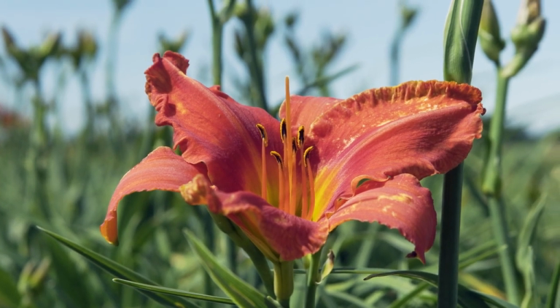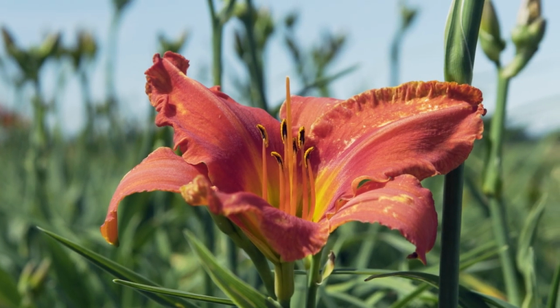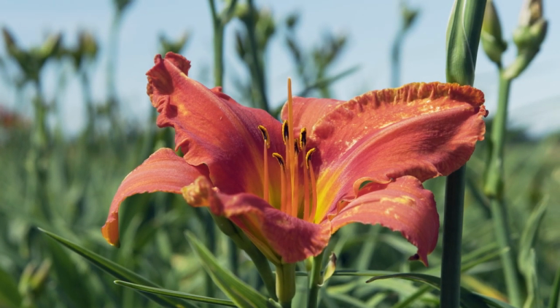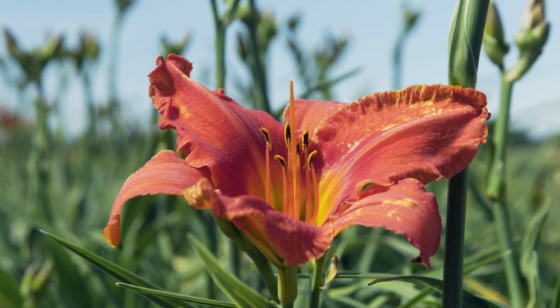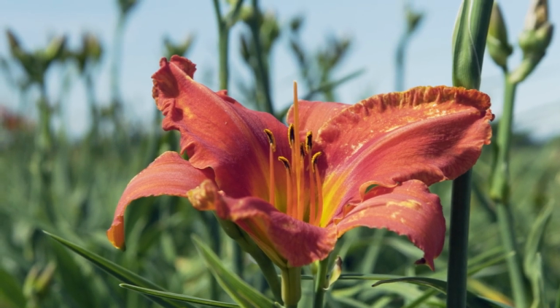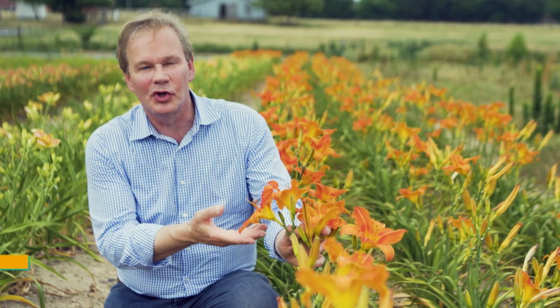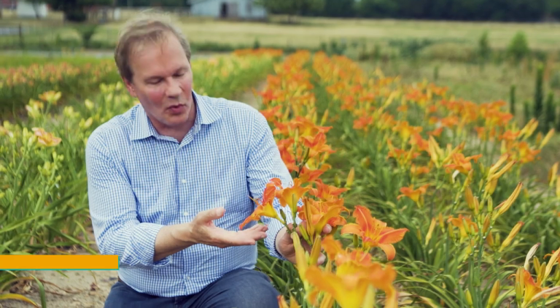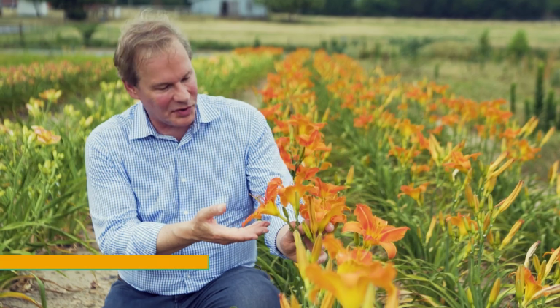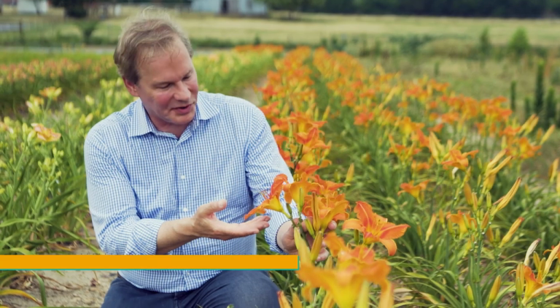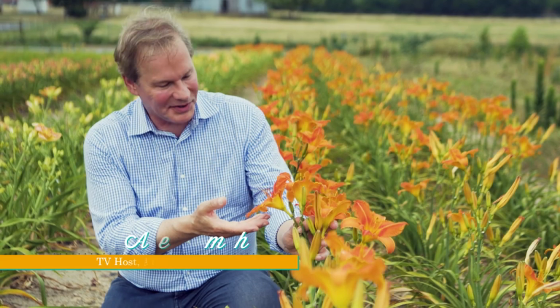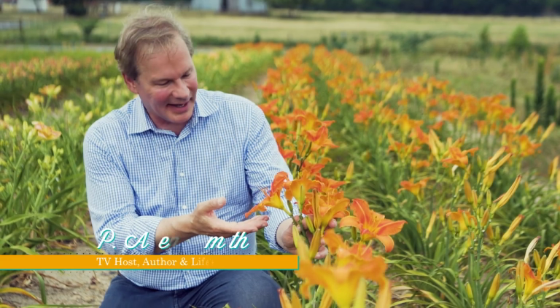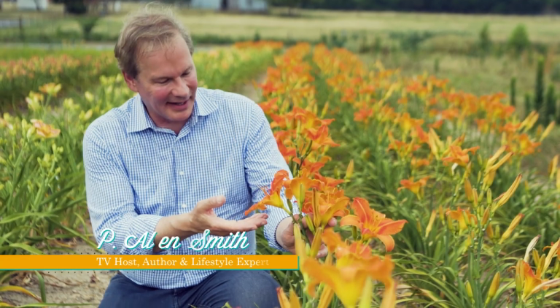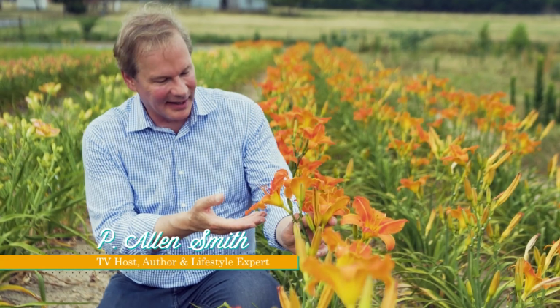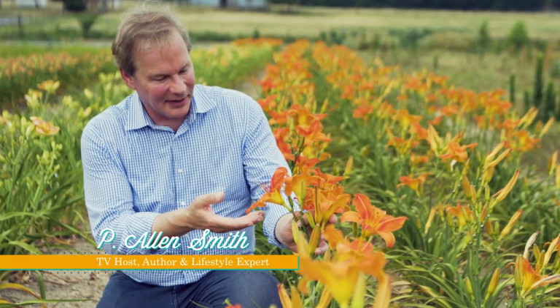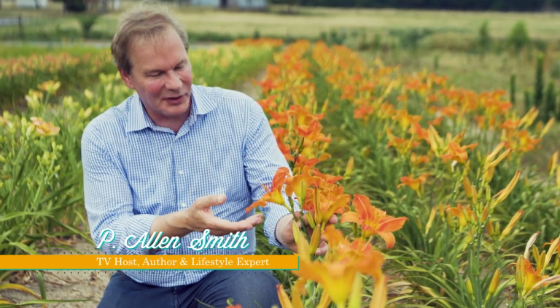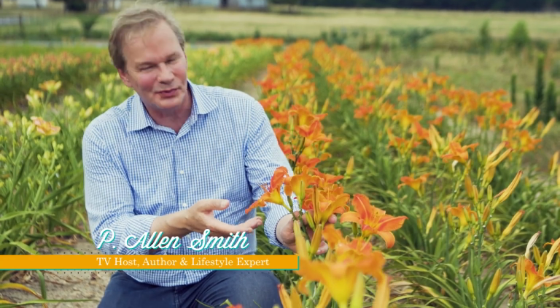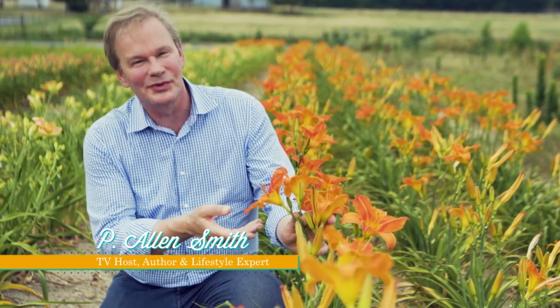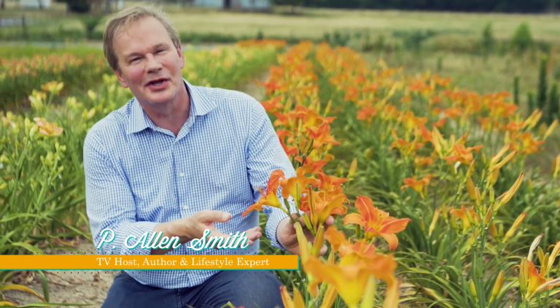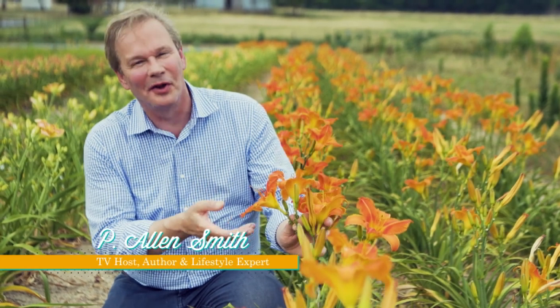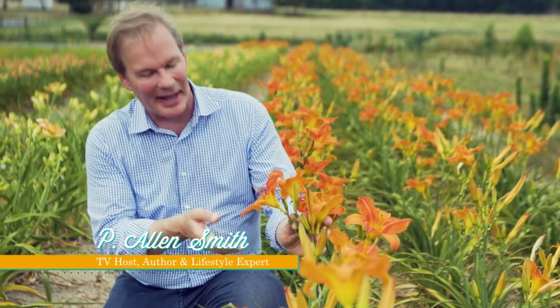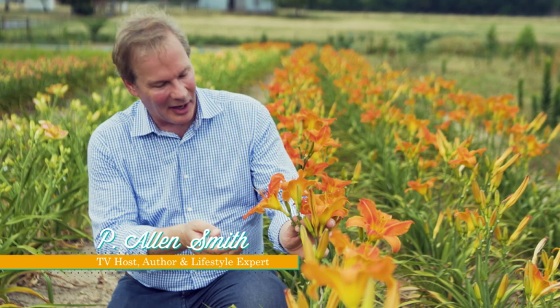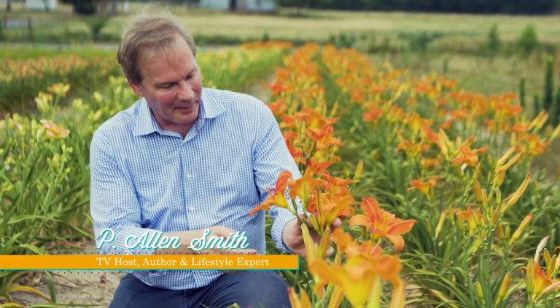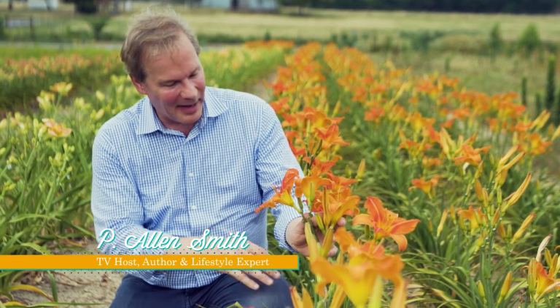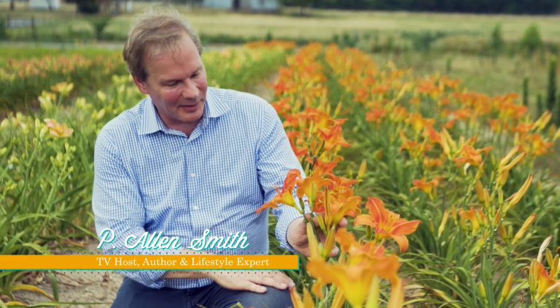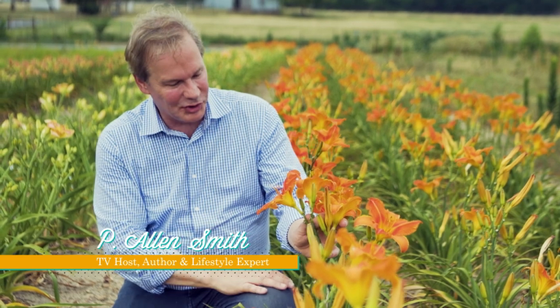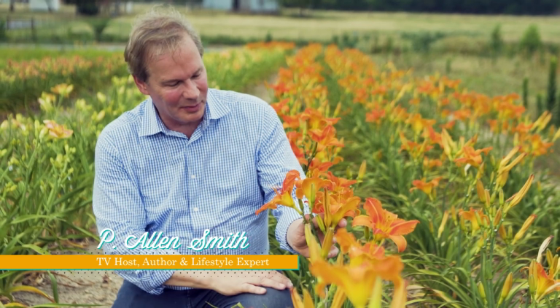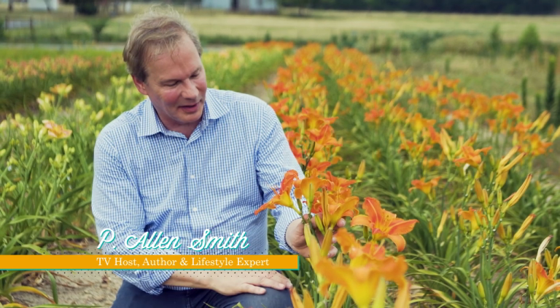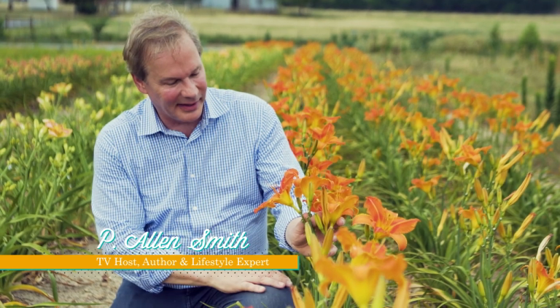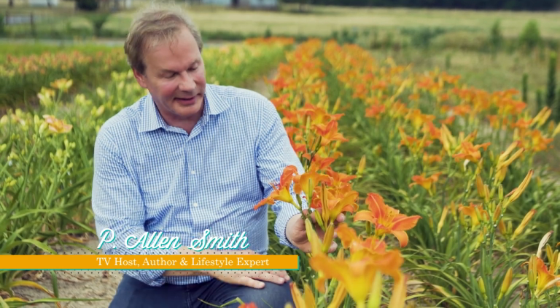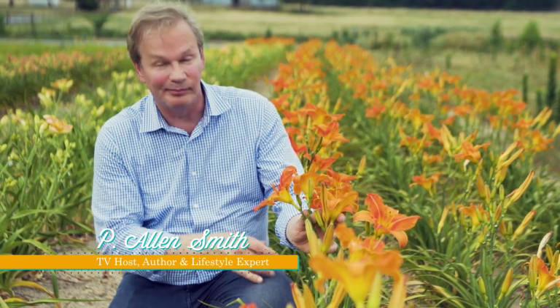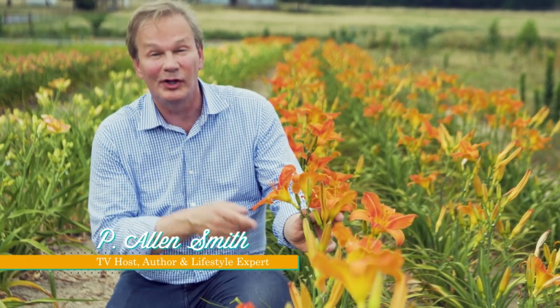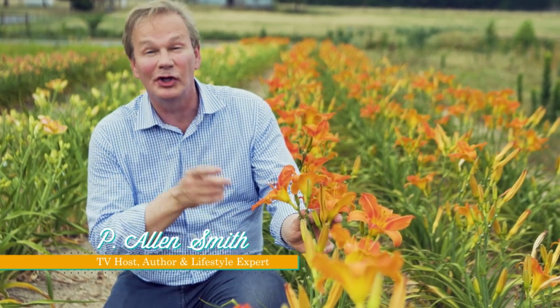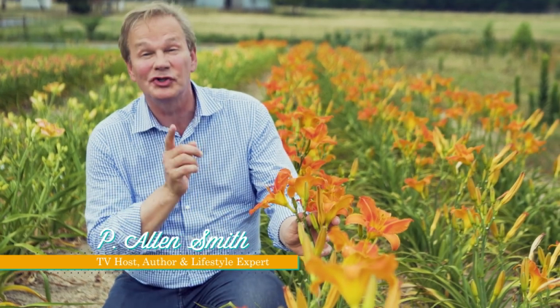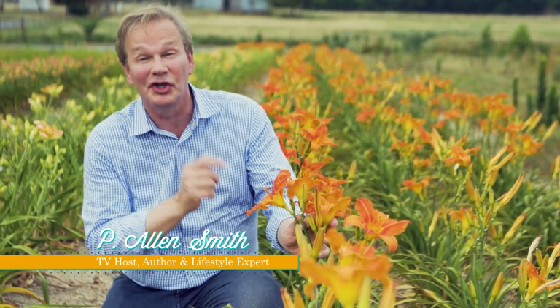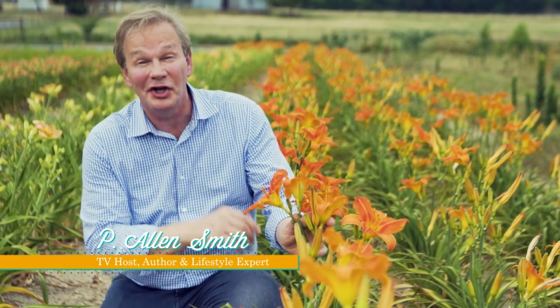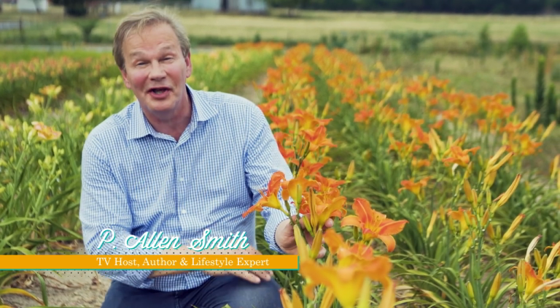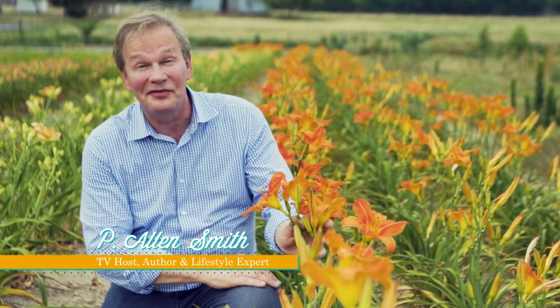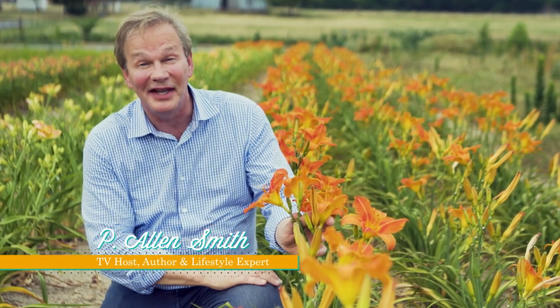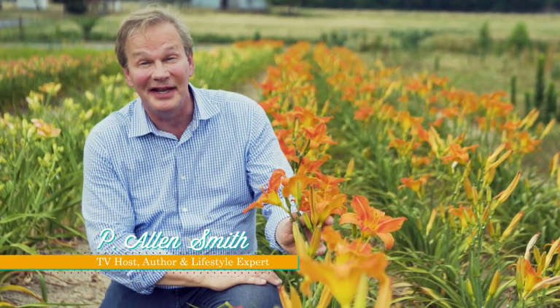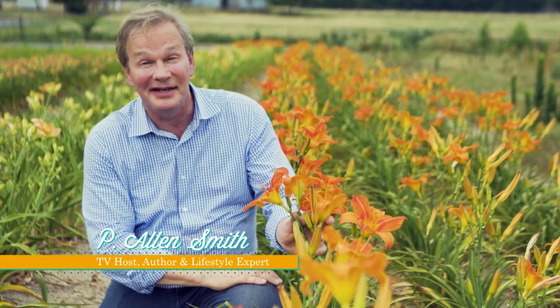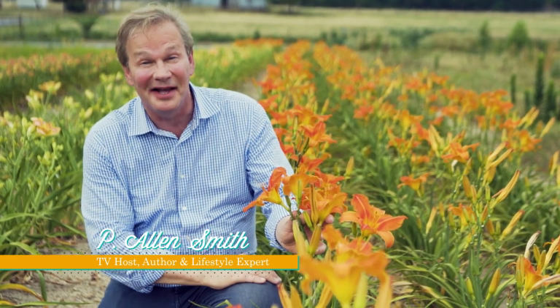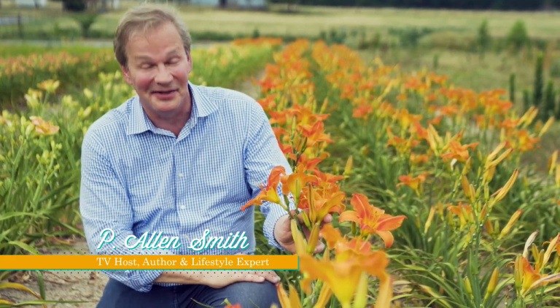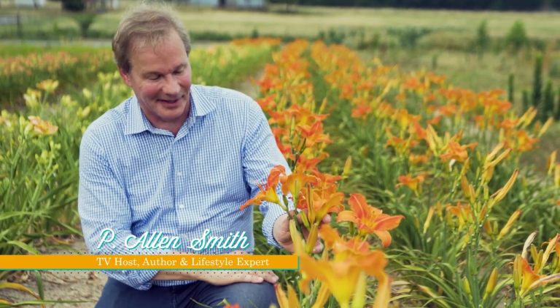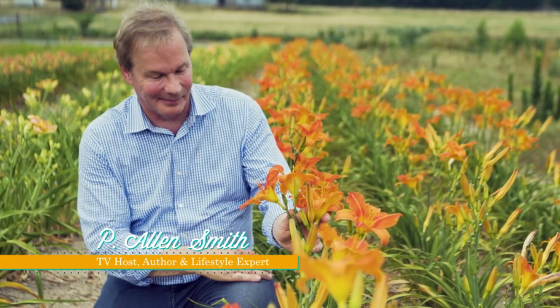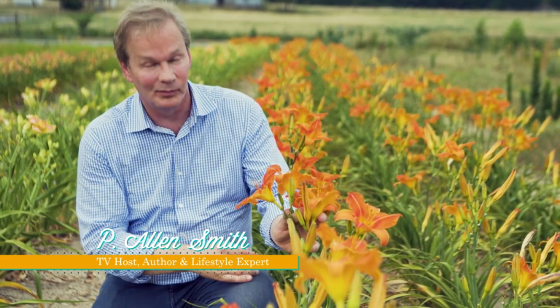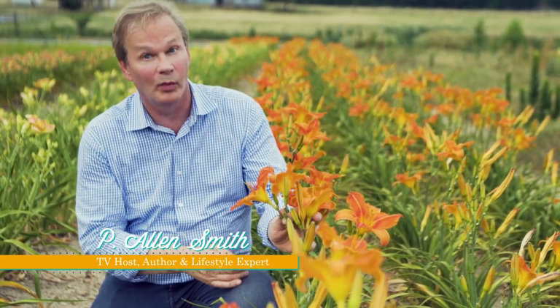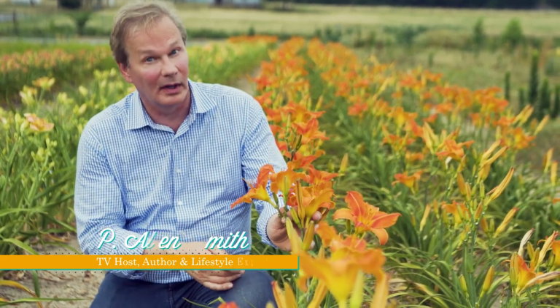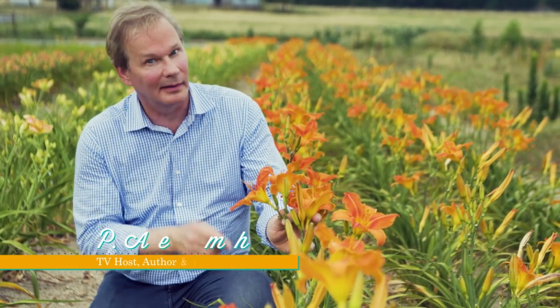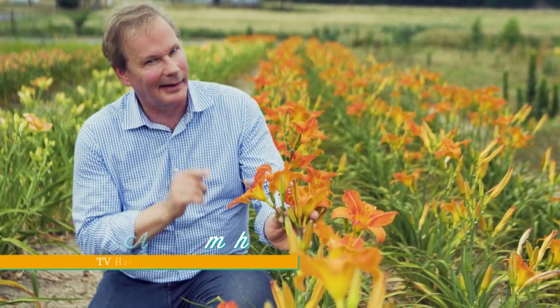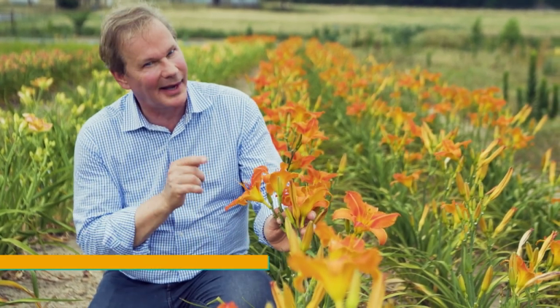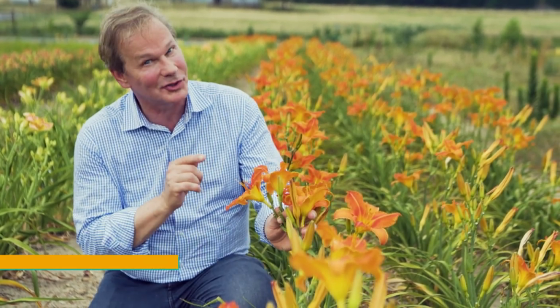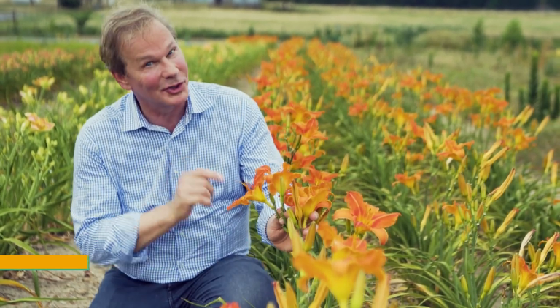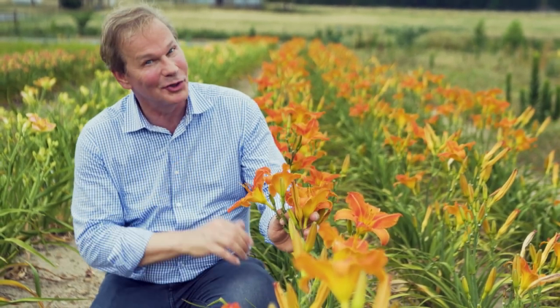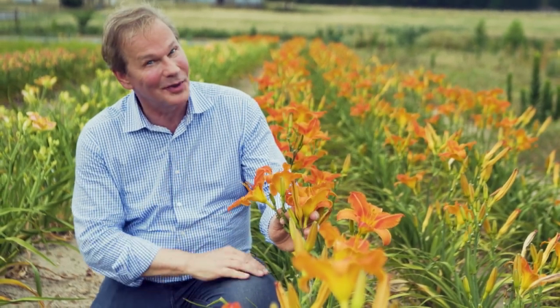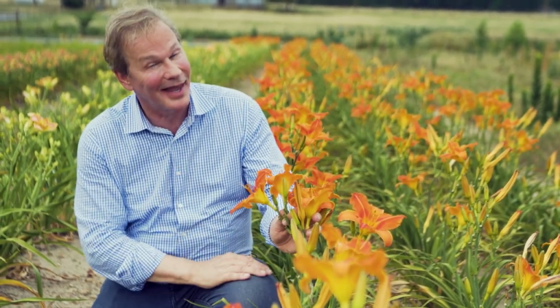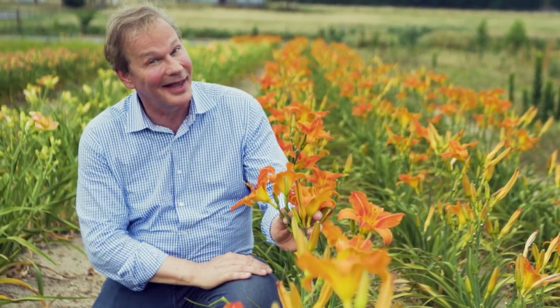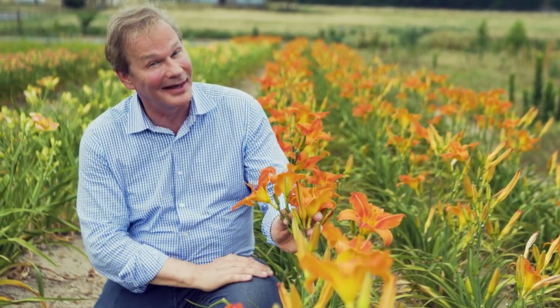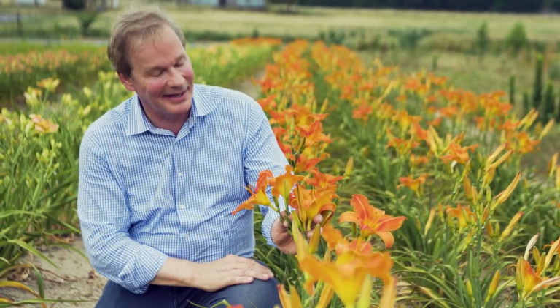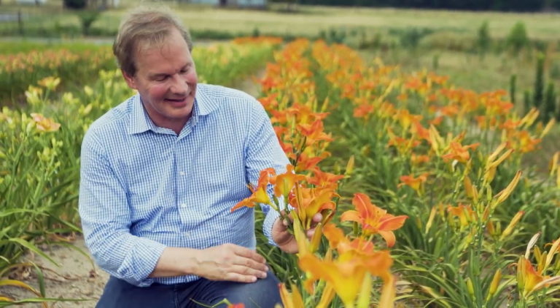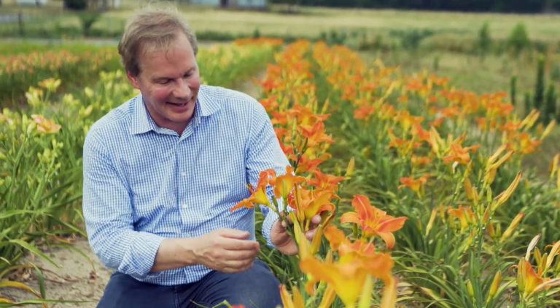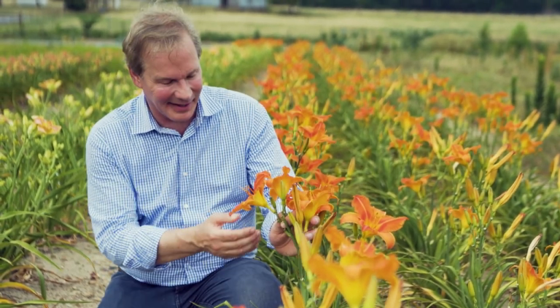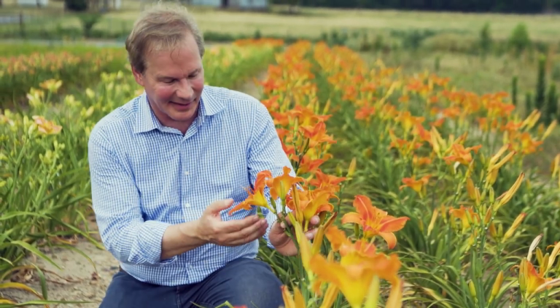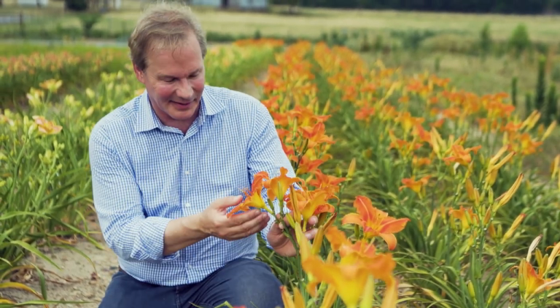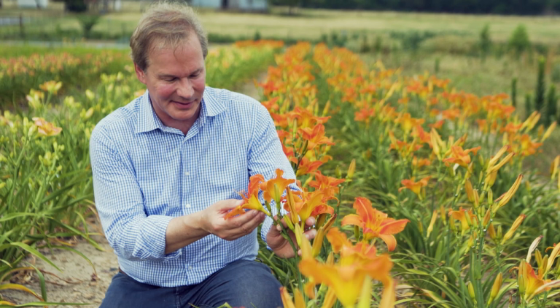Look at this gorgeous daylily. This one's called Alabama Jubilee. It looks good enough to eat, doesn't it? Well, actually, you can eat daylilies.